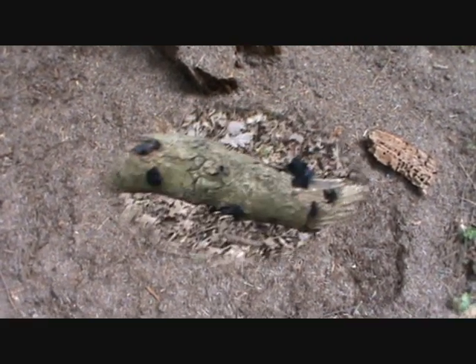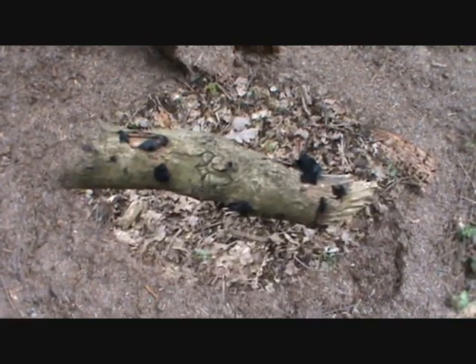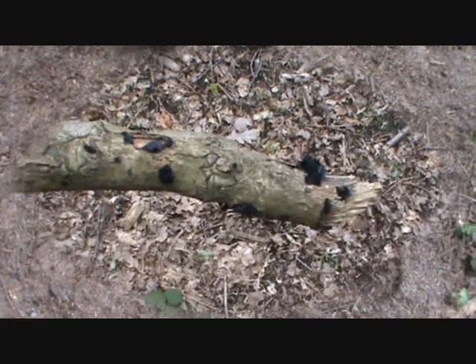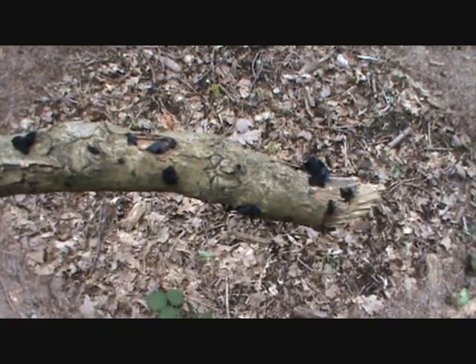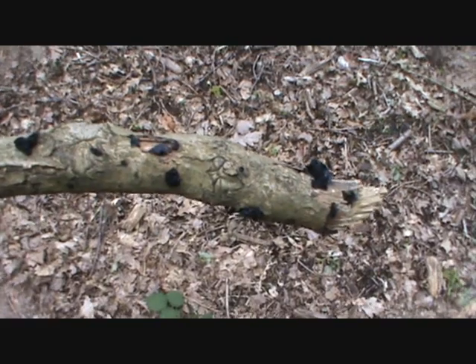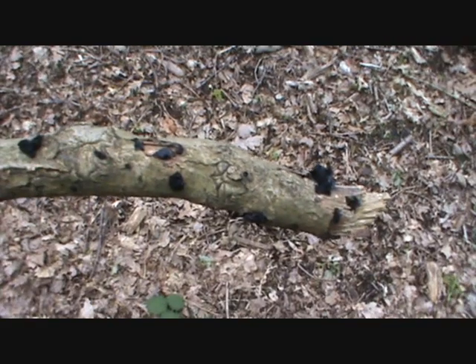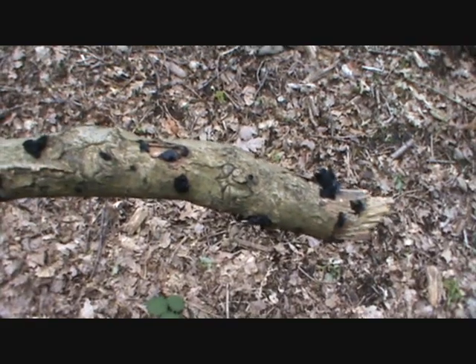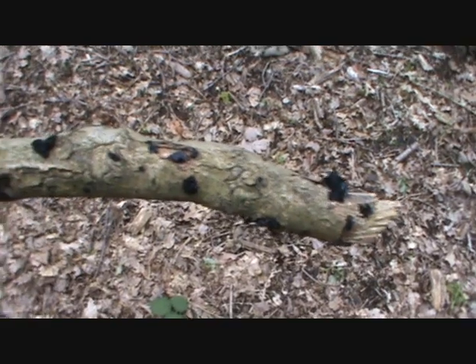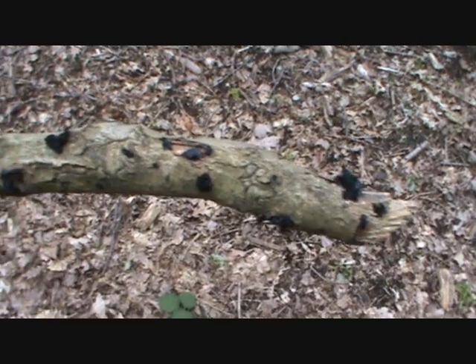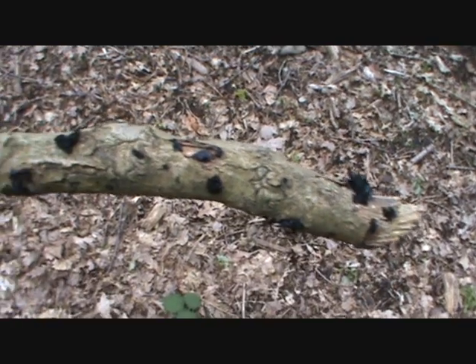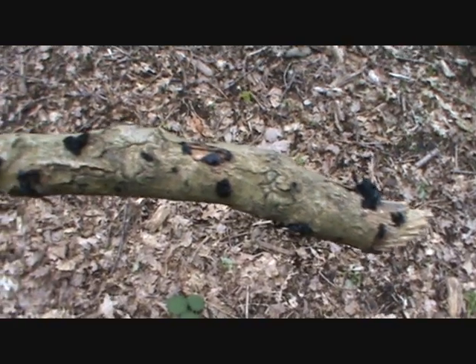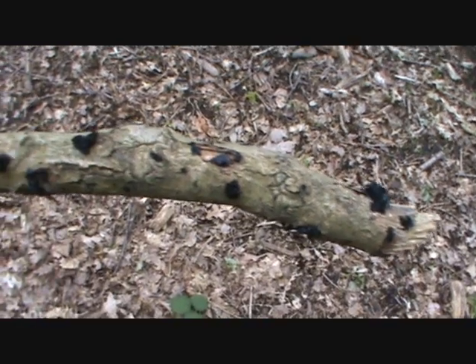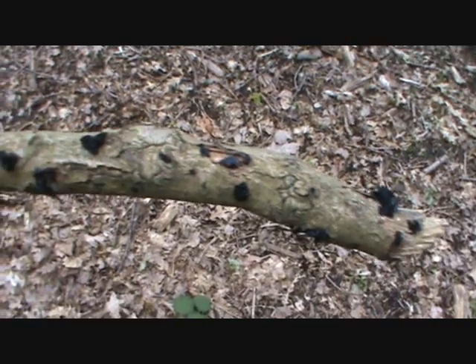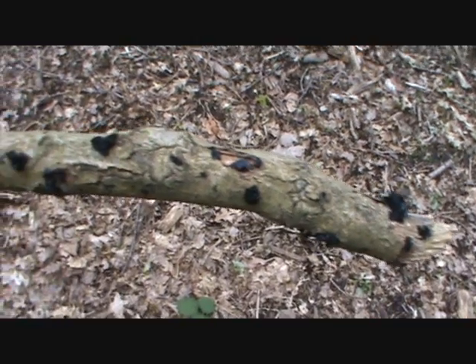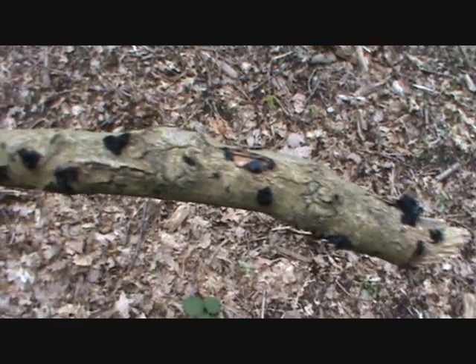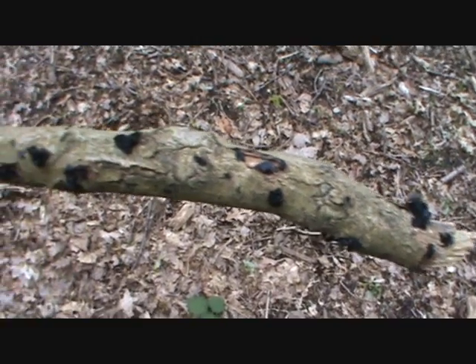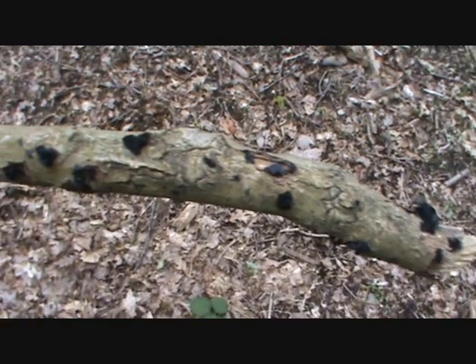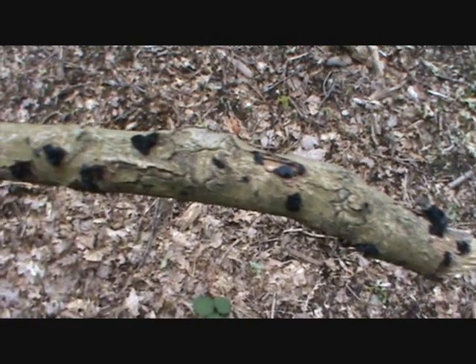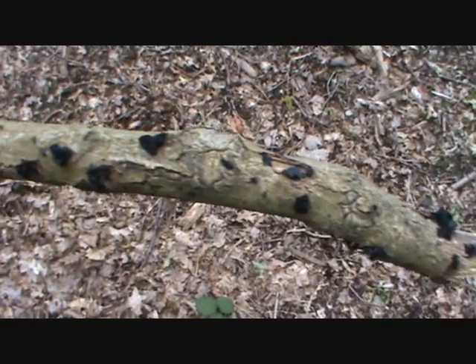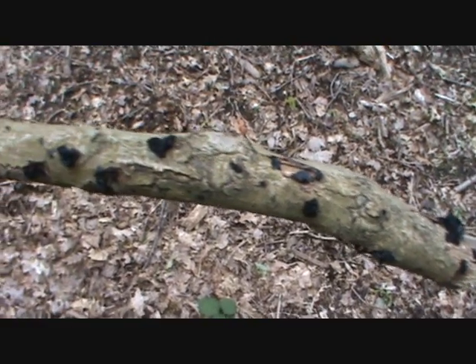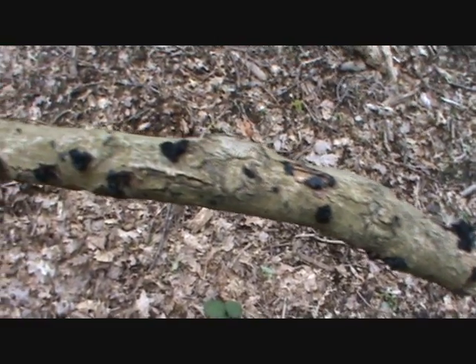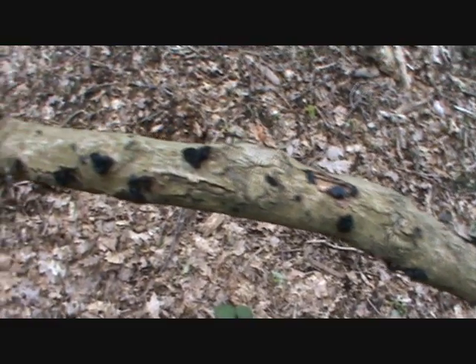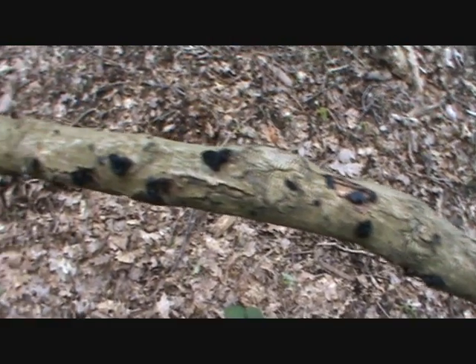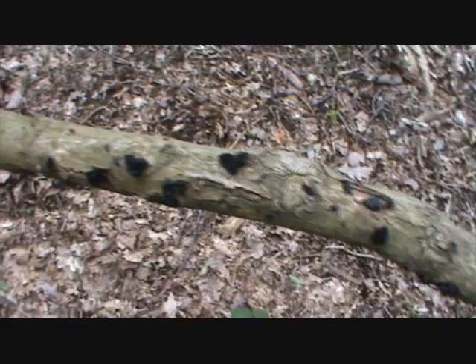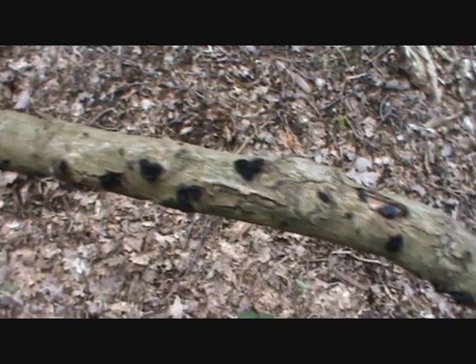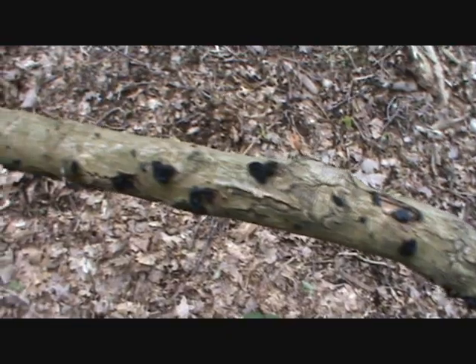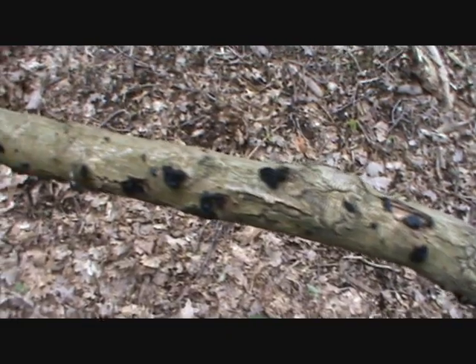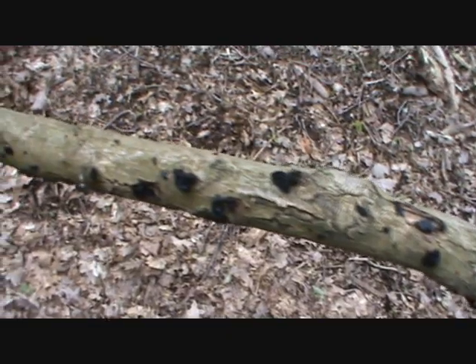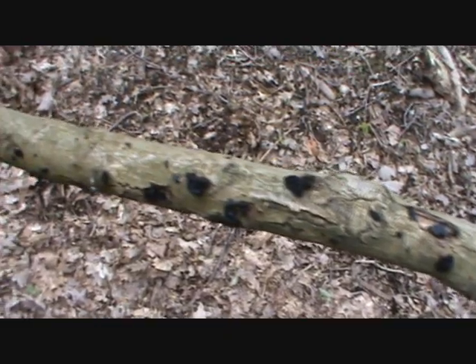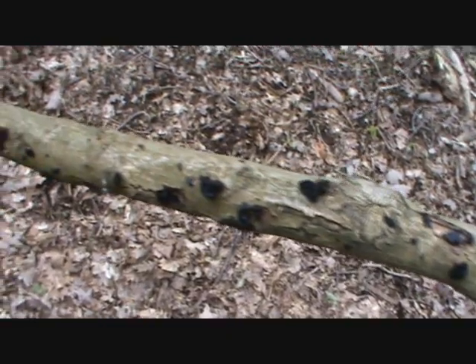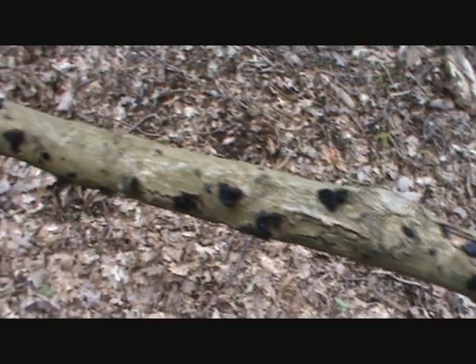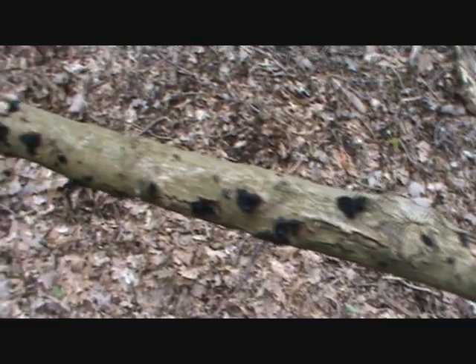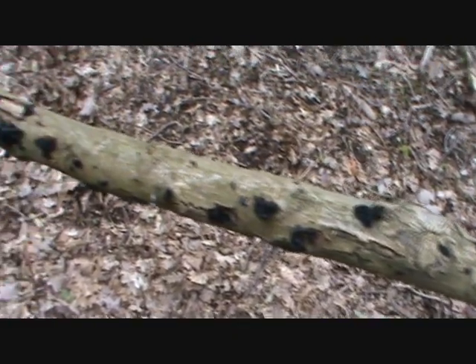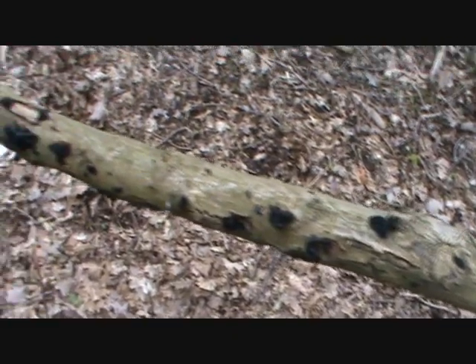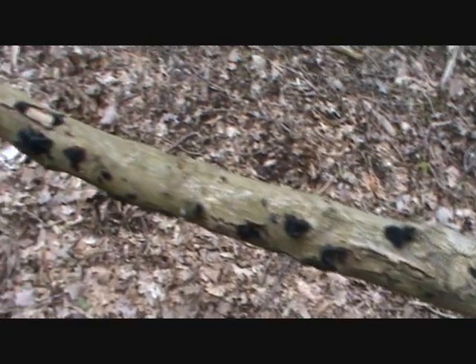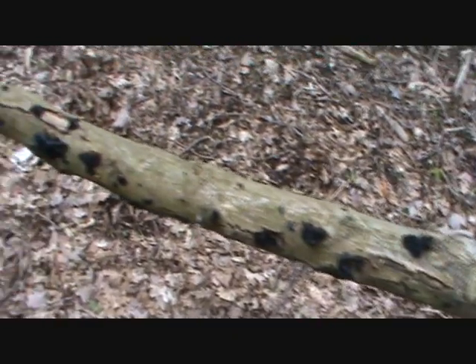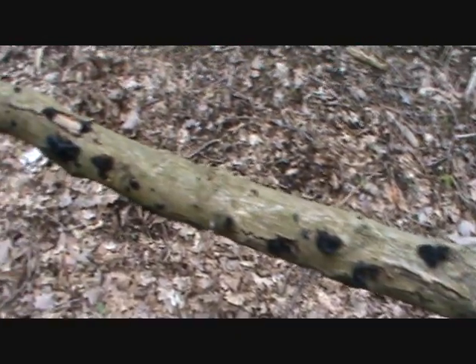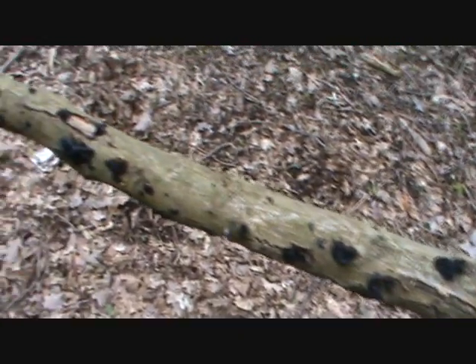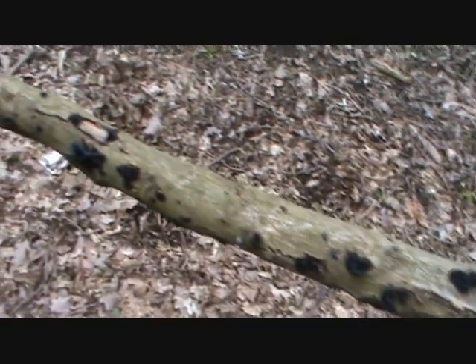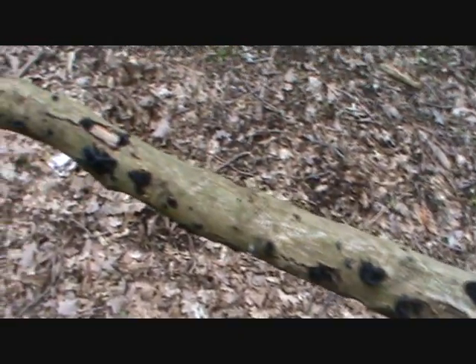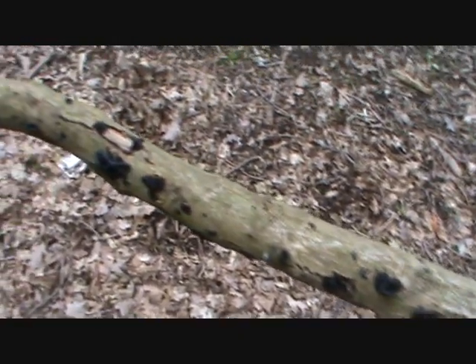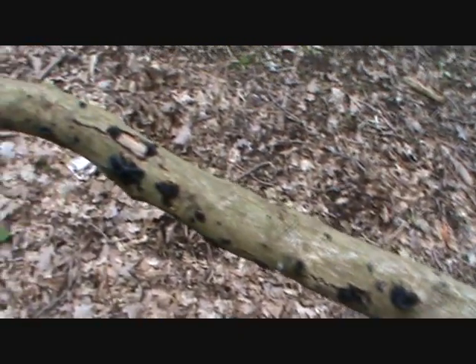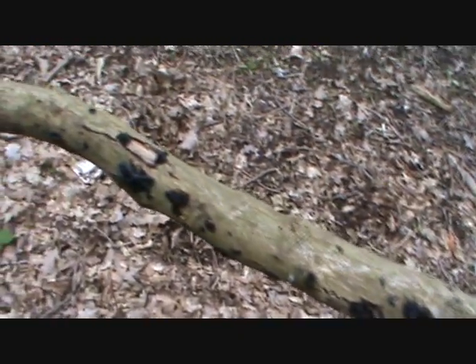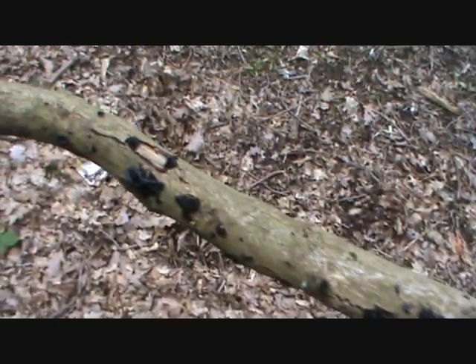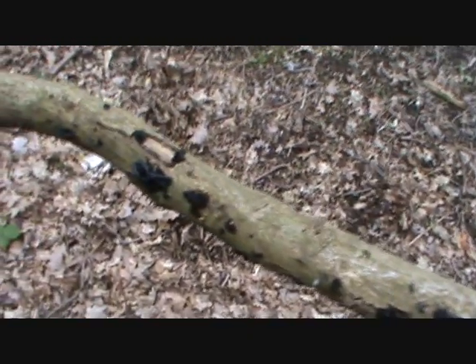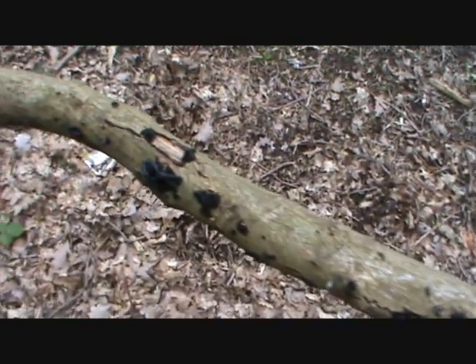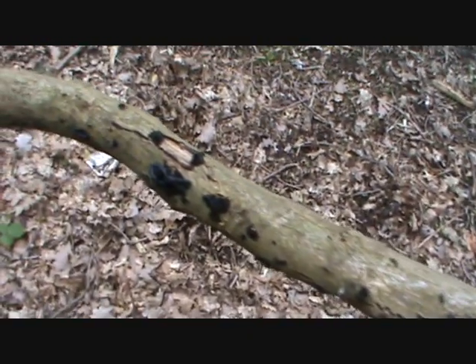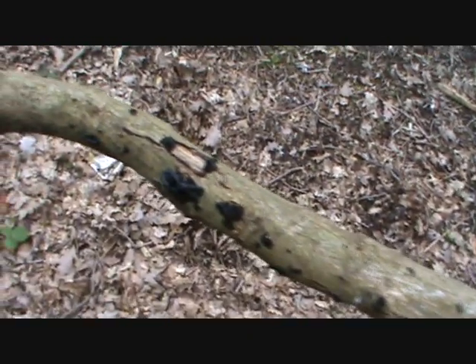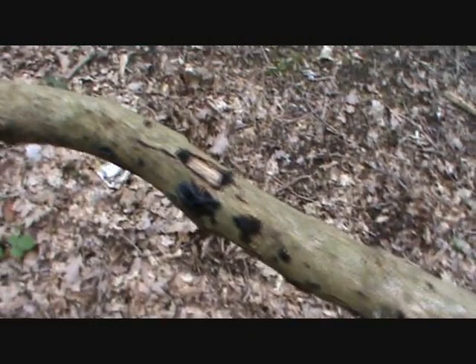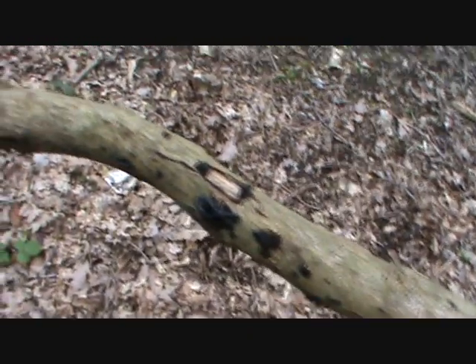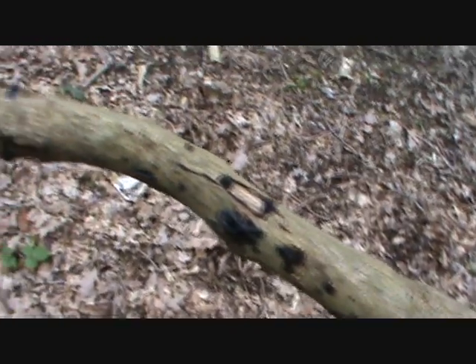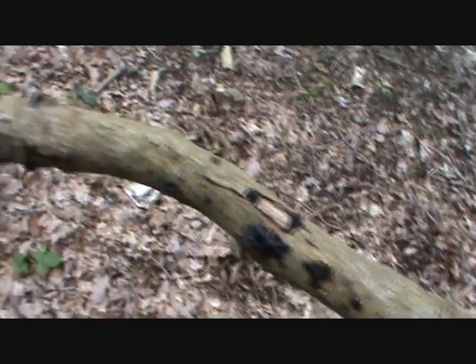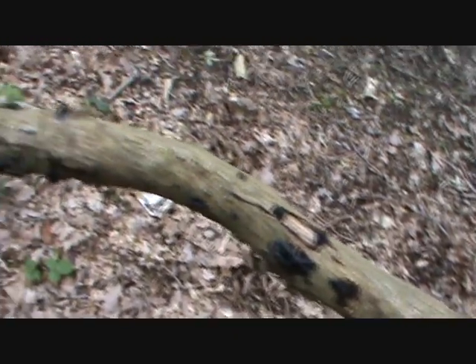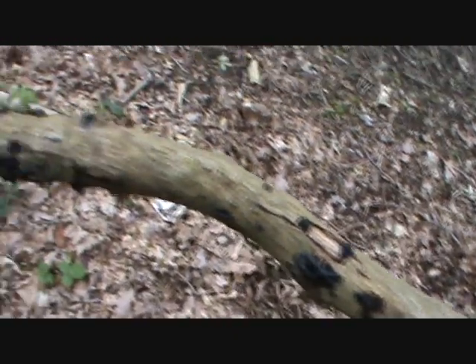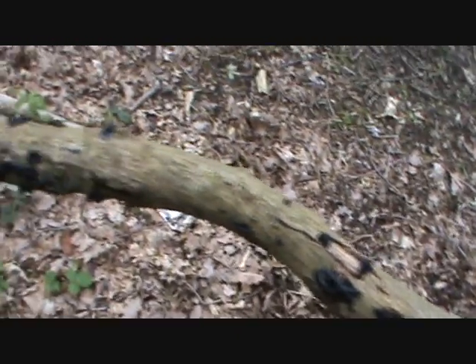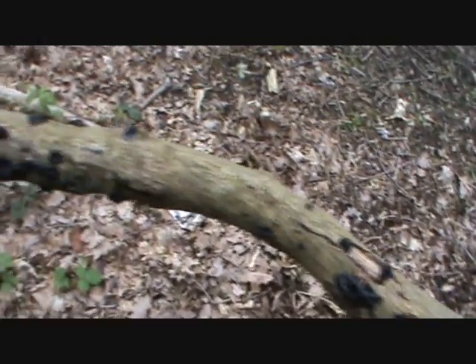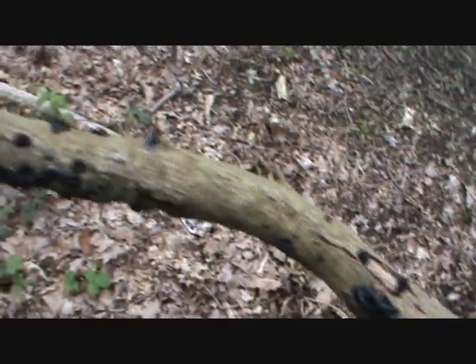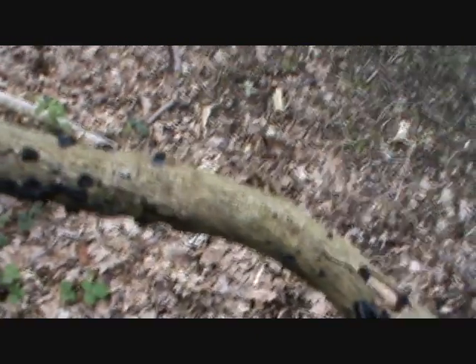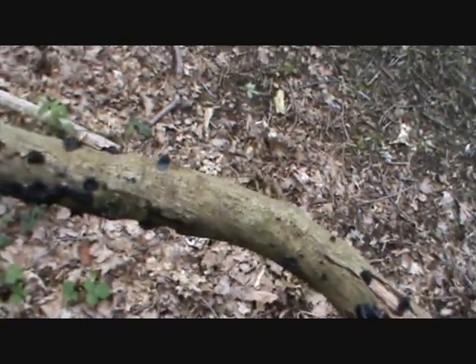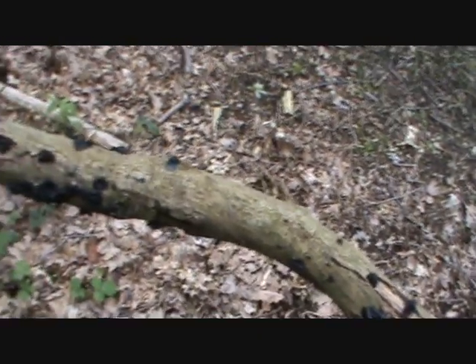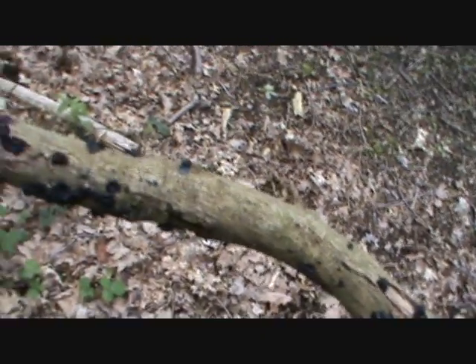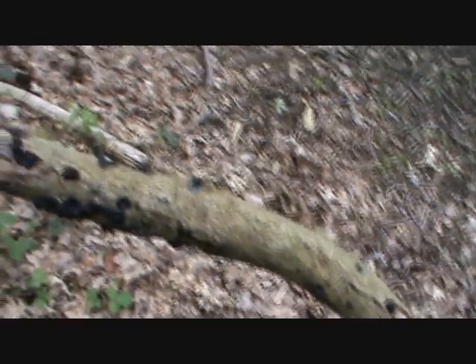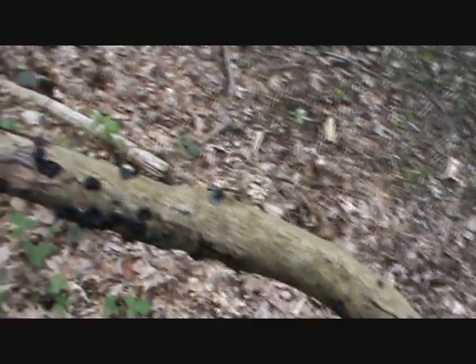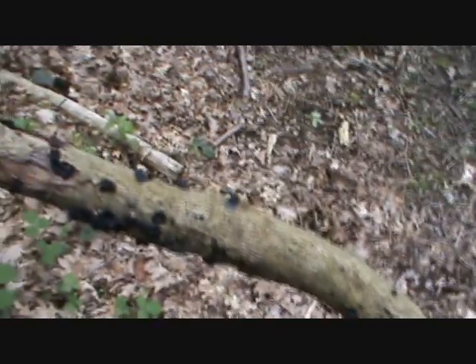A dead tree and some black fungi which I cannot quite identify.